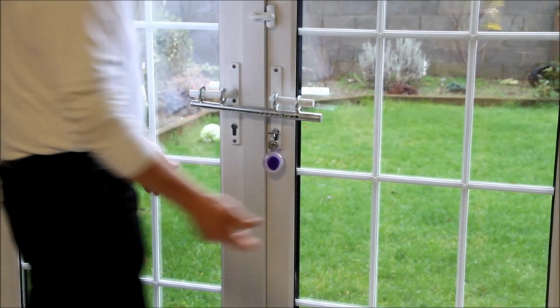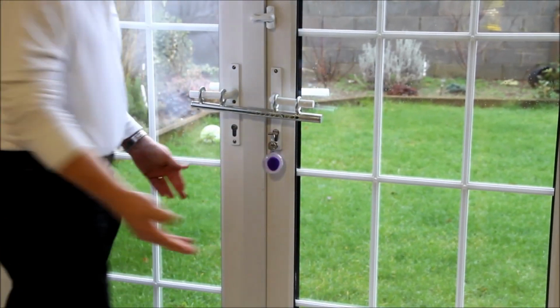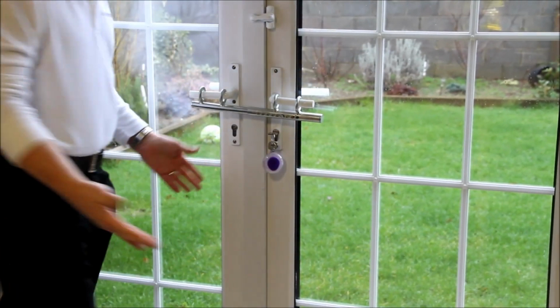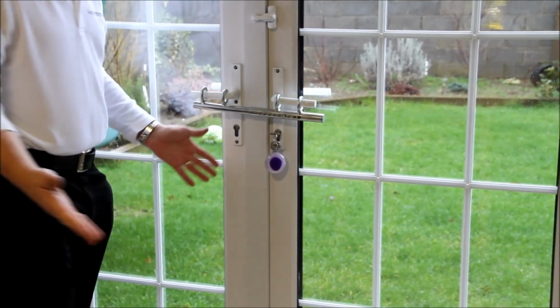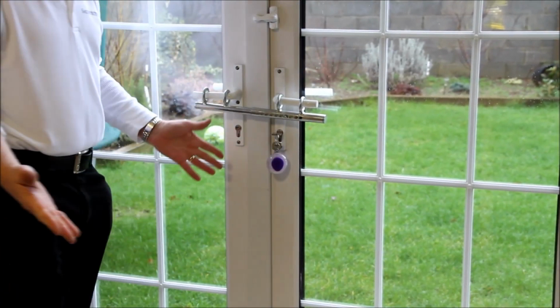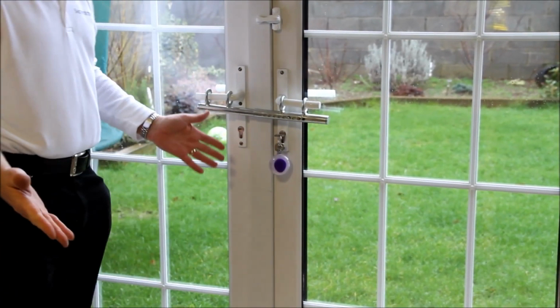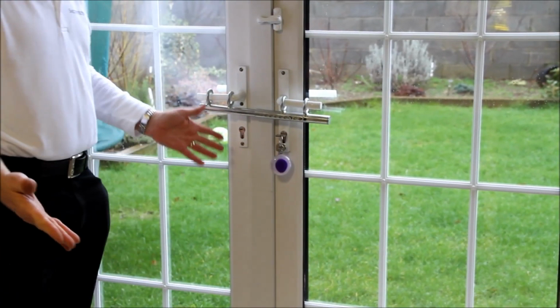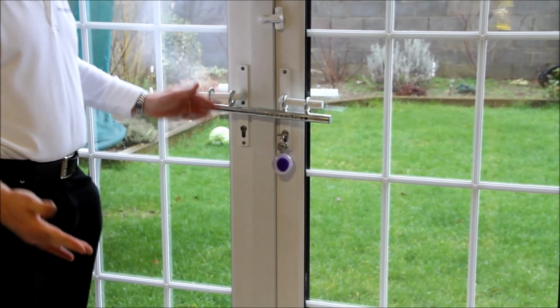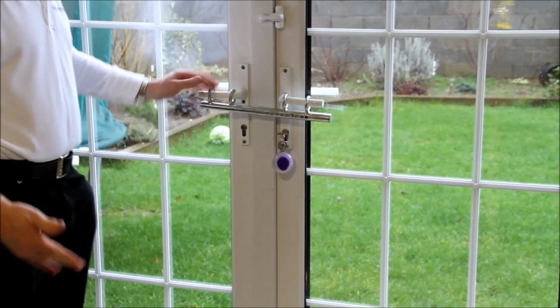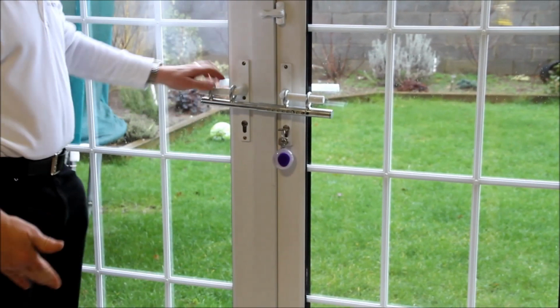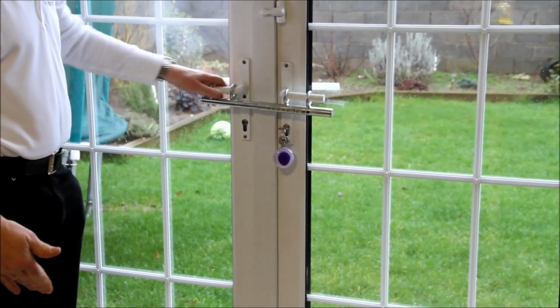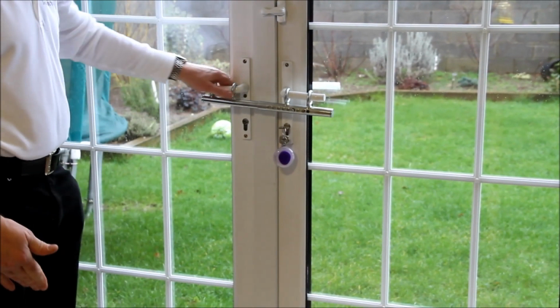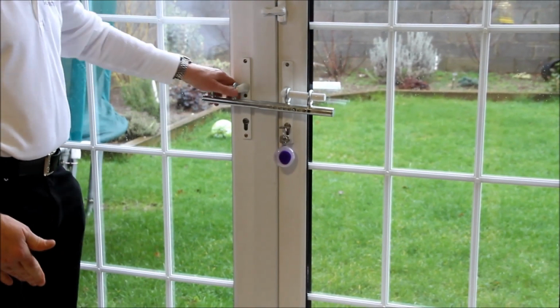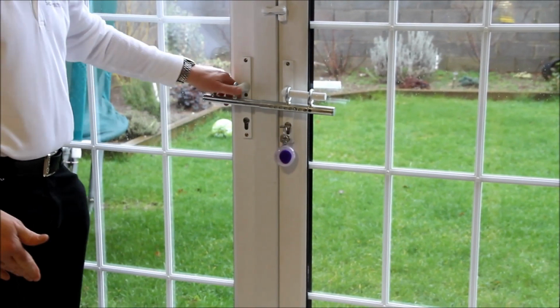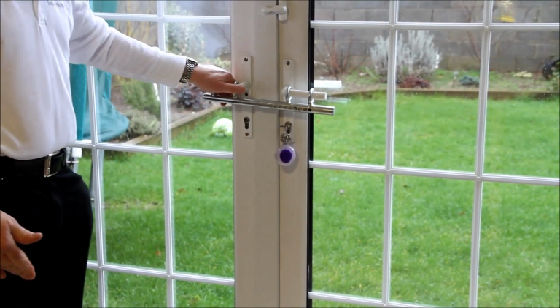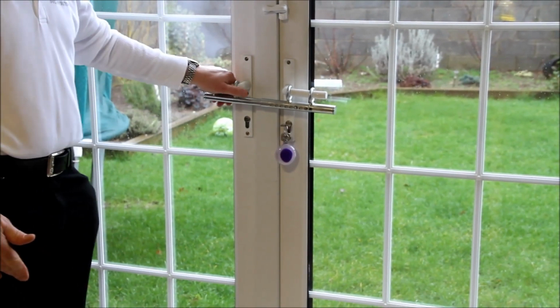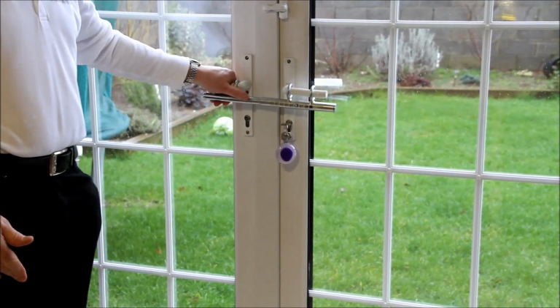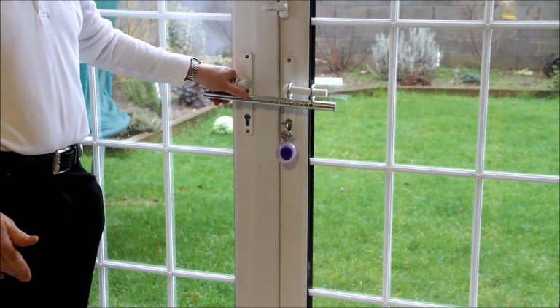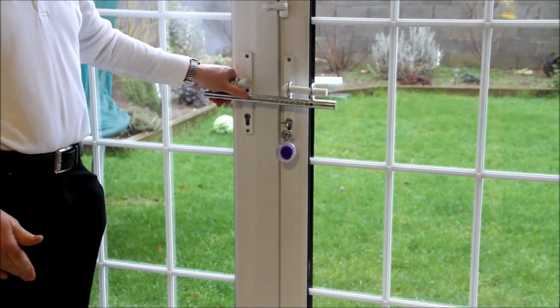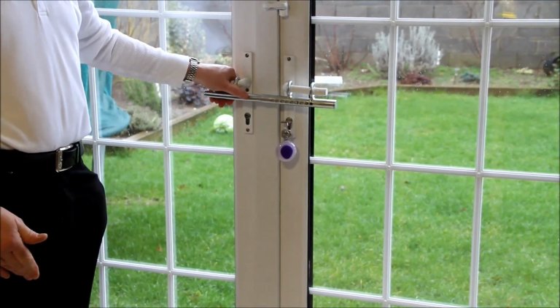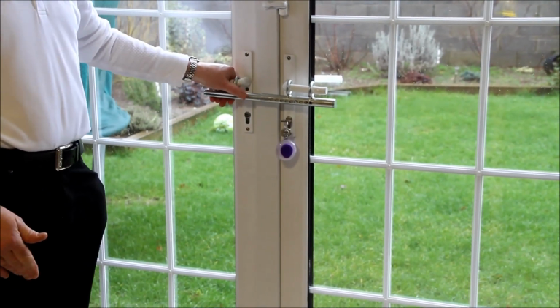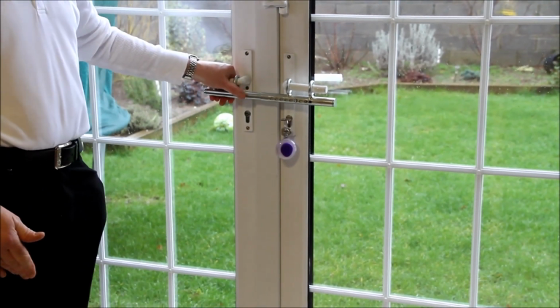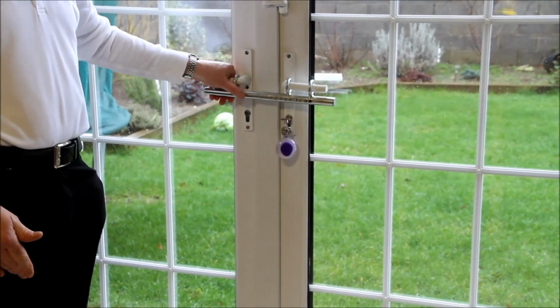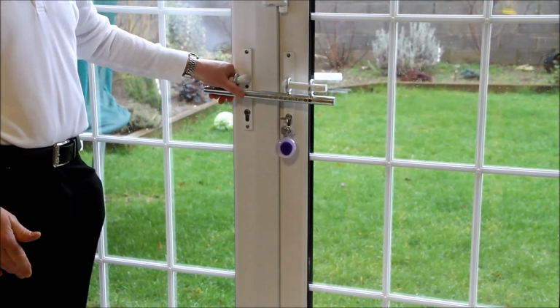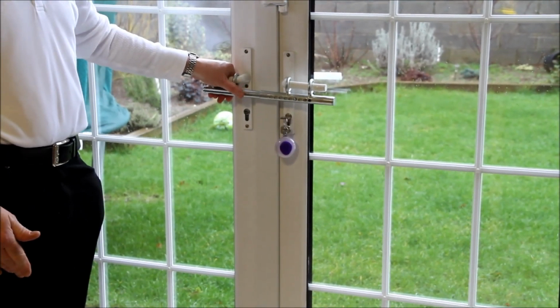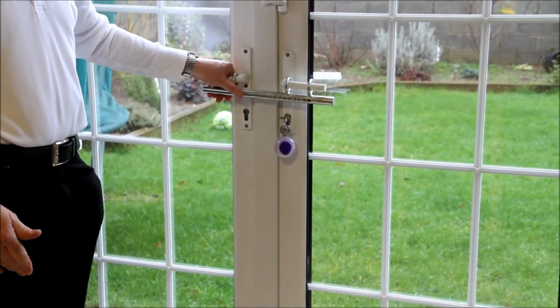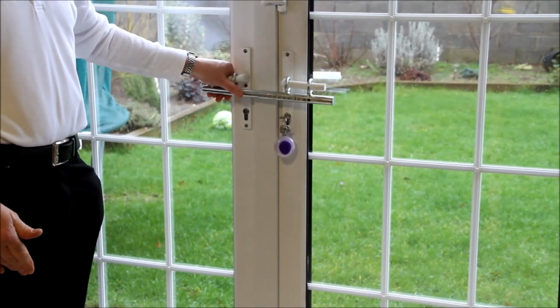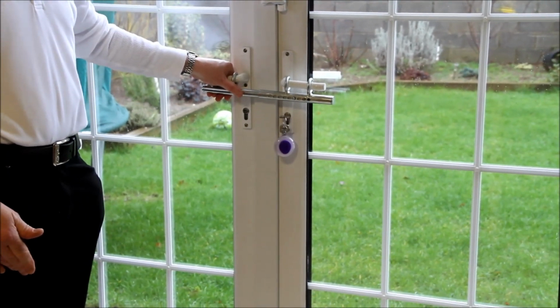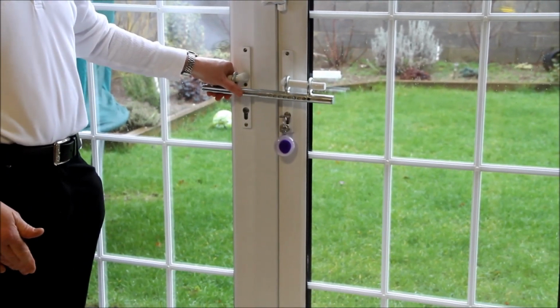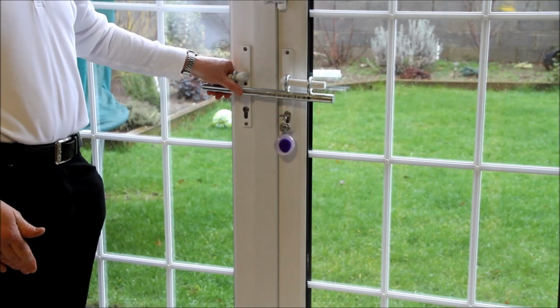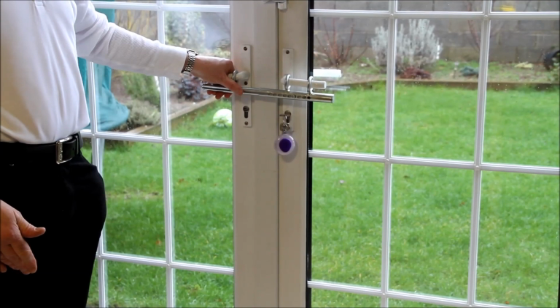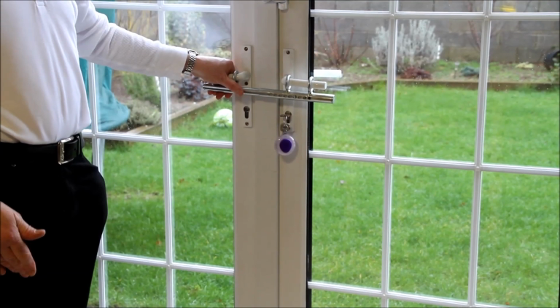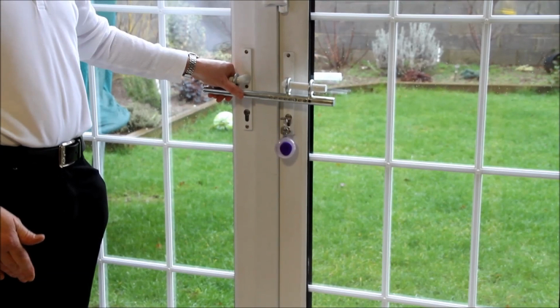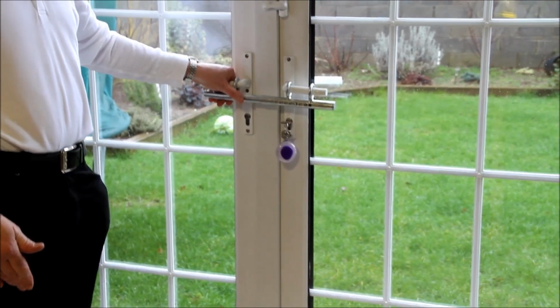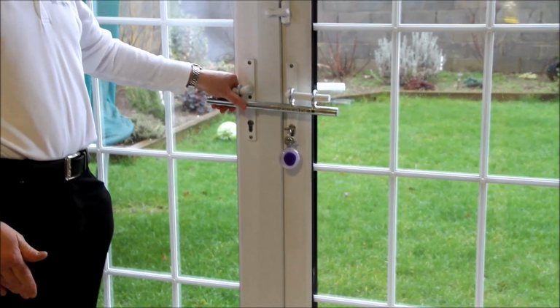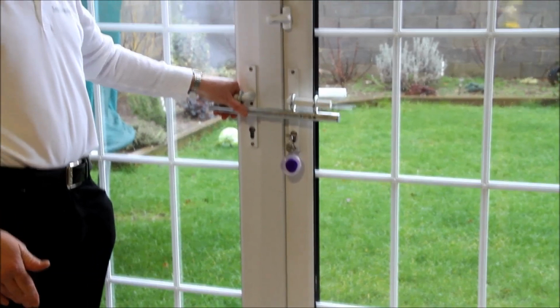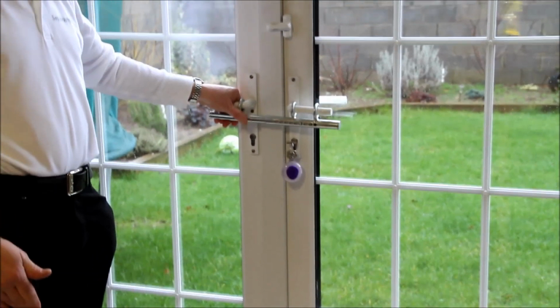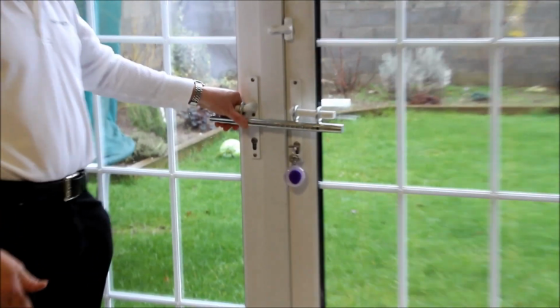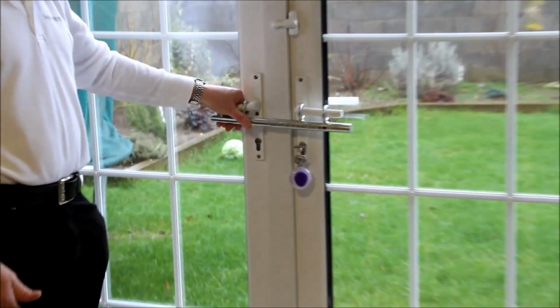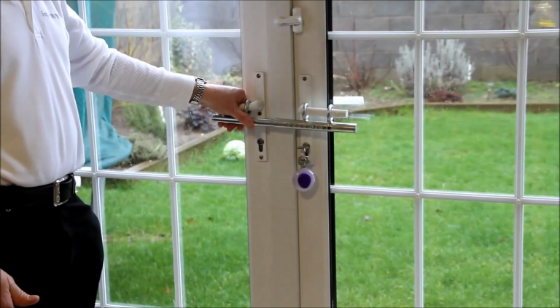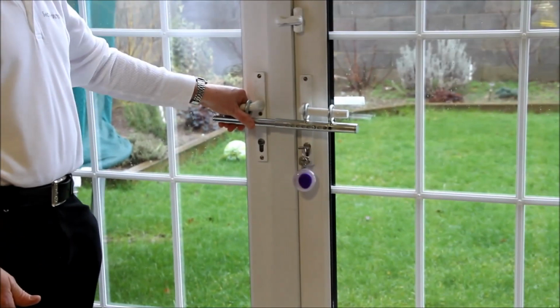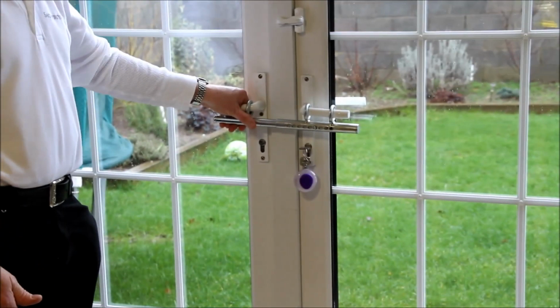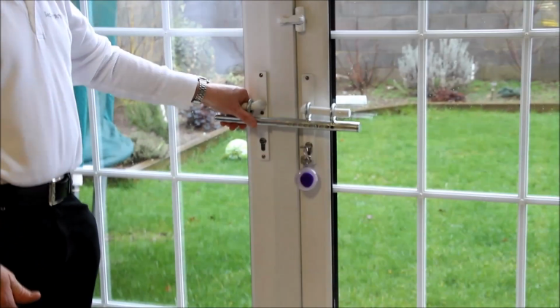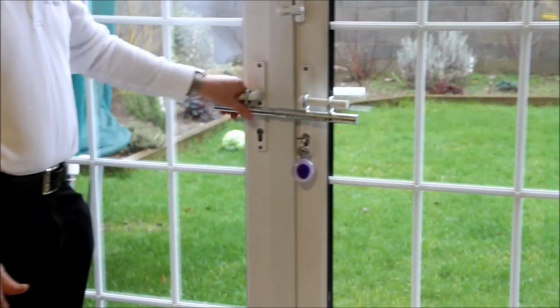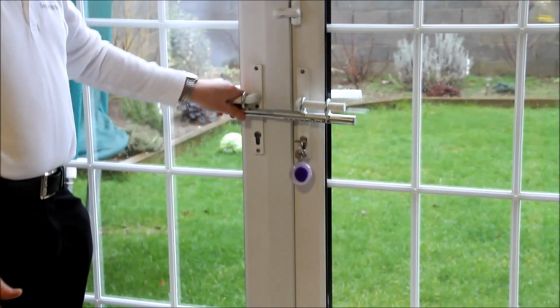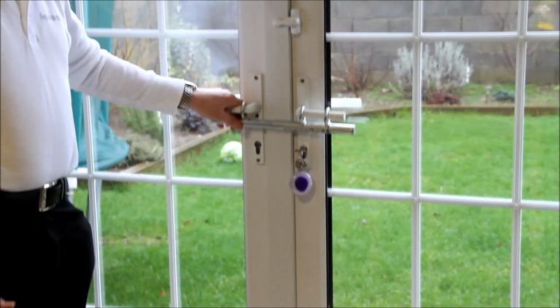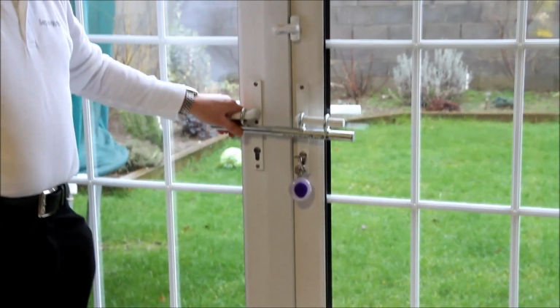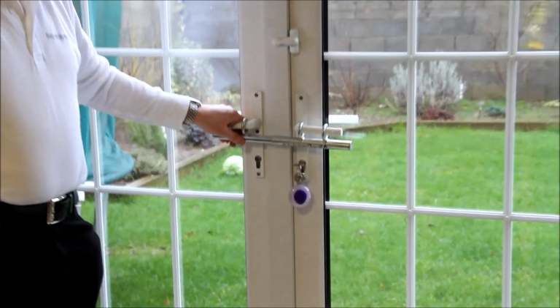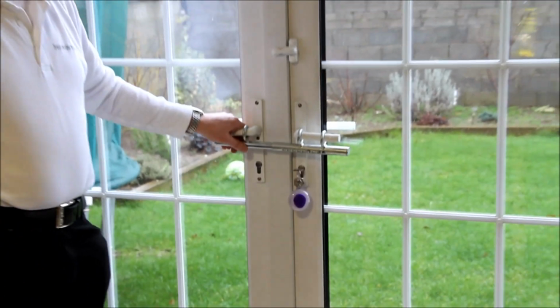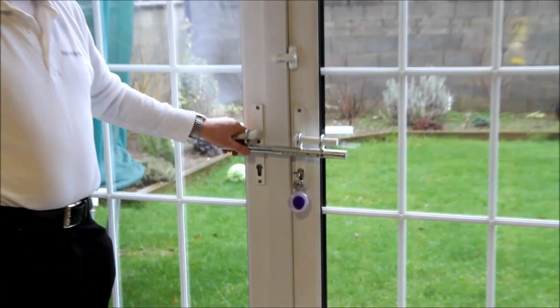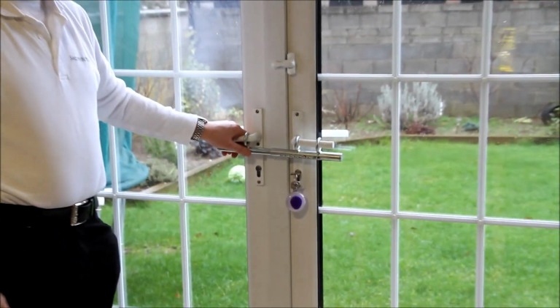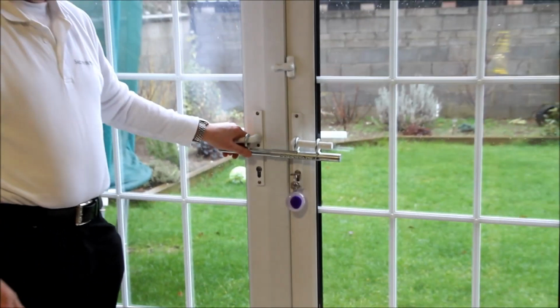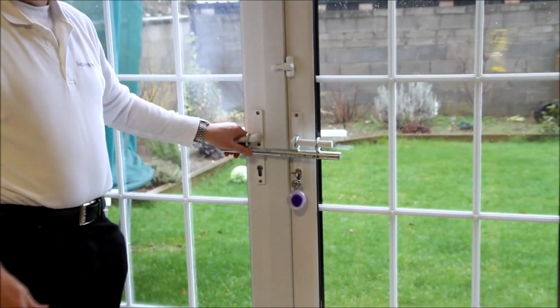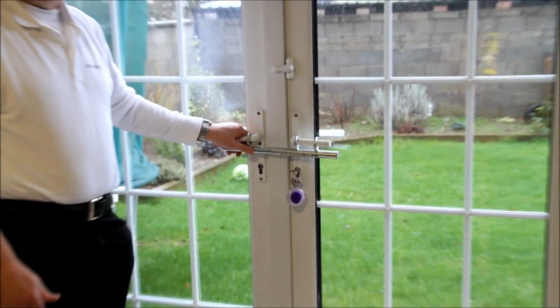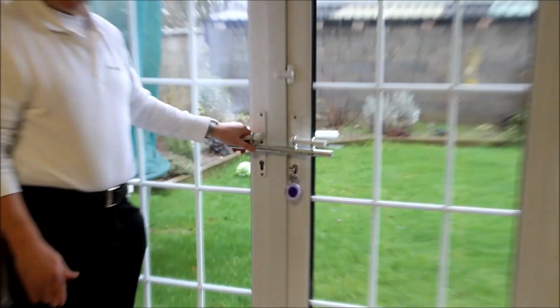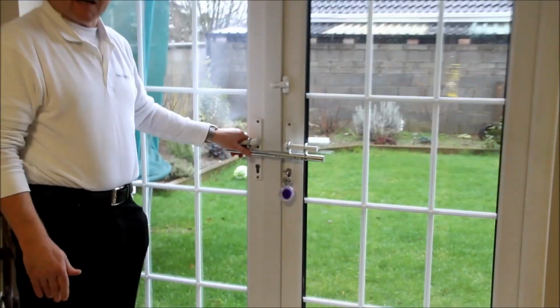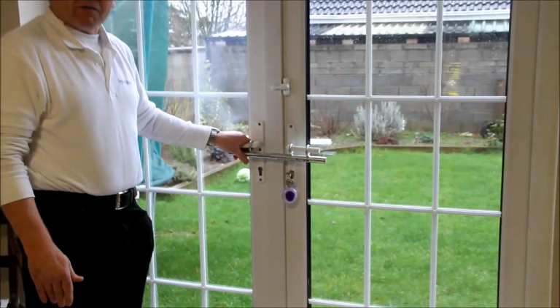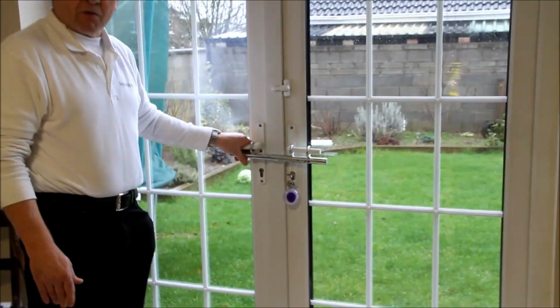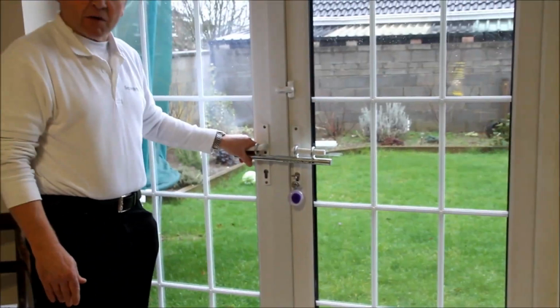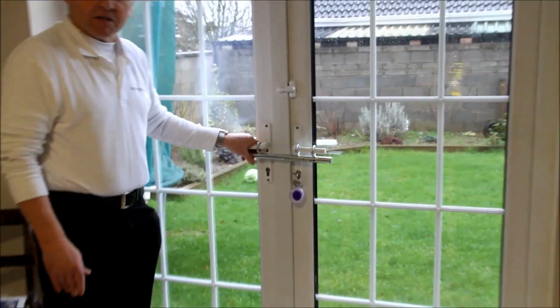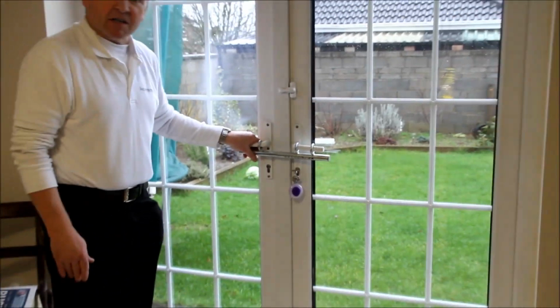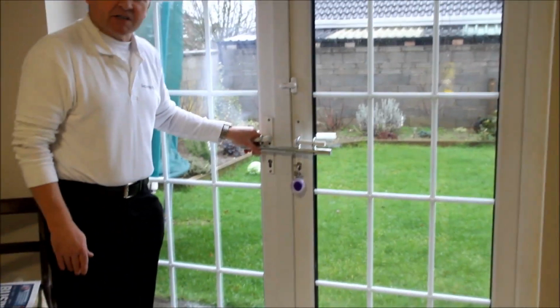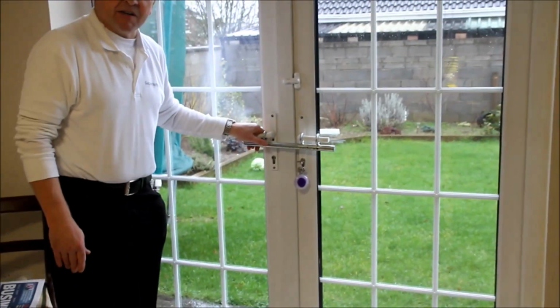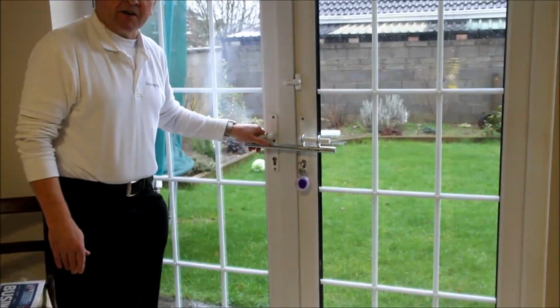There we have it. You have to break the handles to get in through the door. Thank you for watching this video.